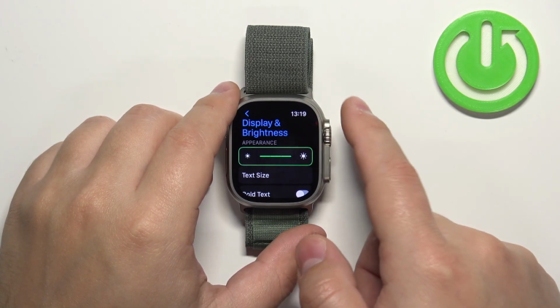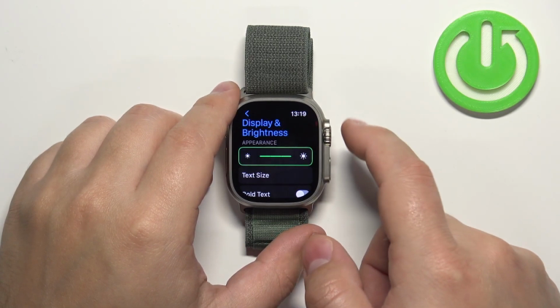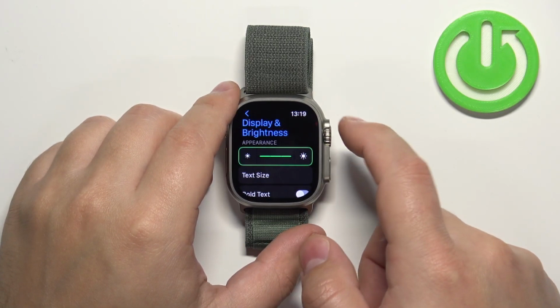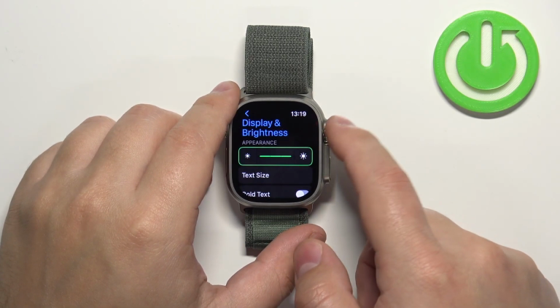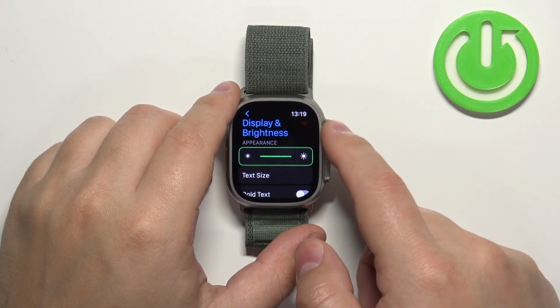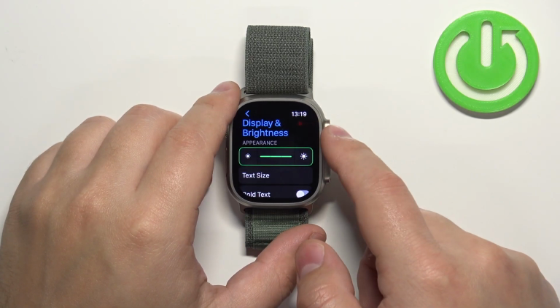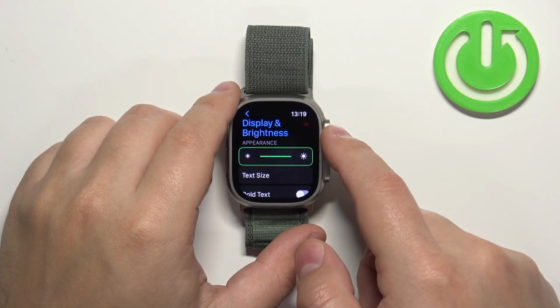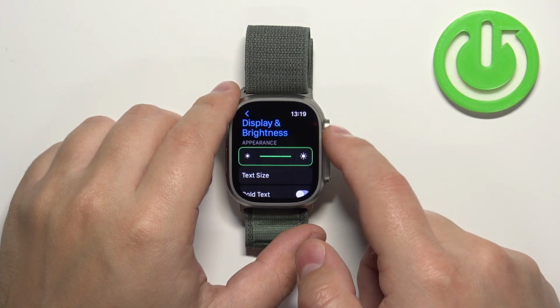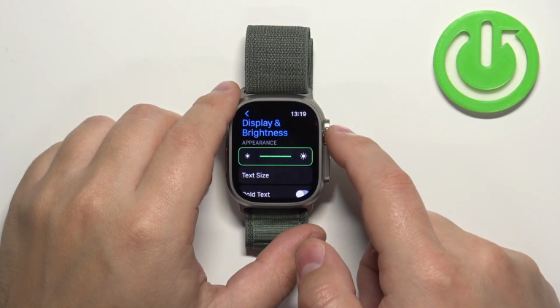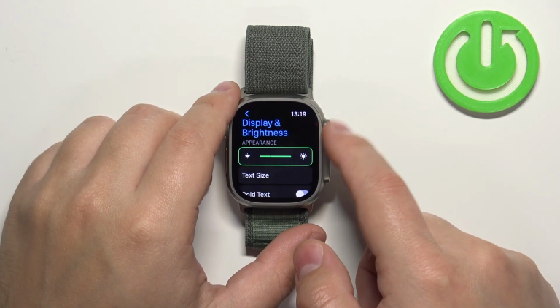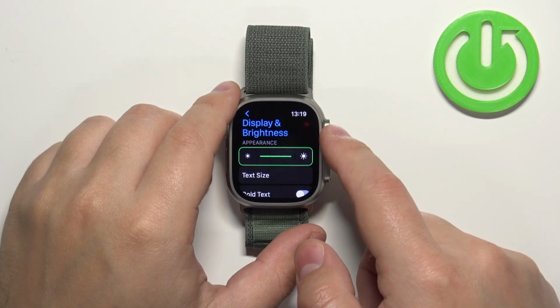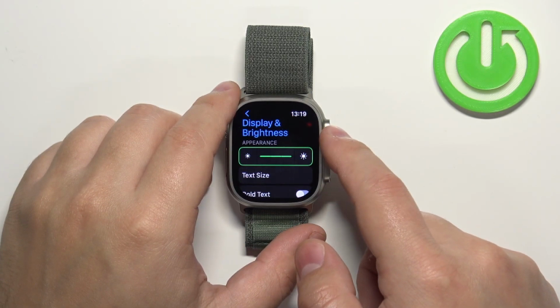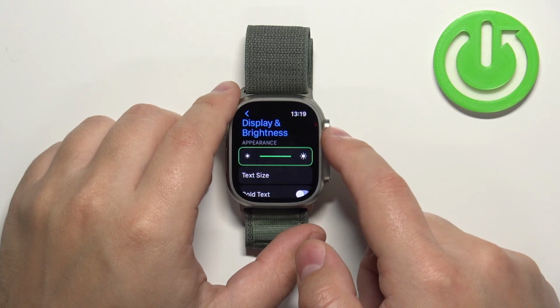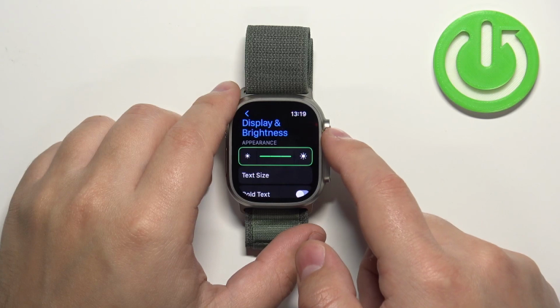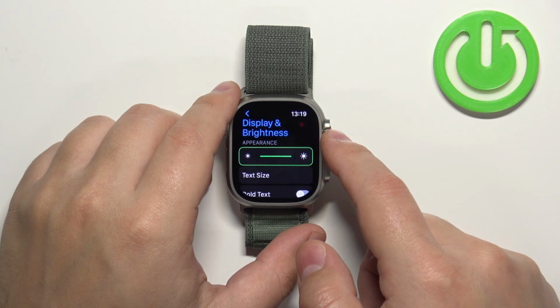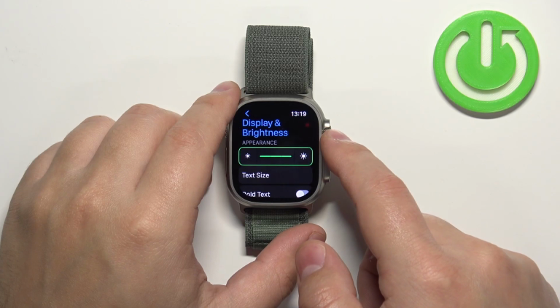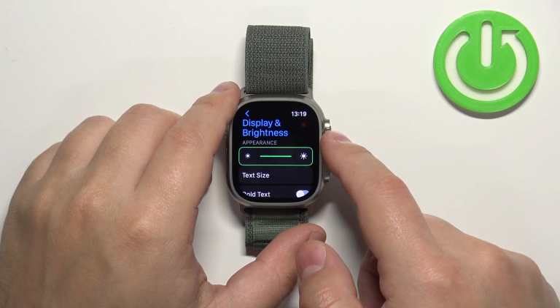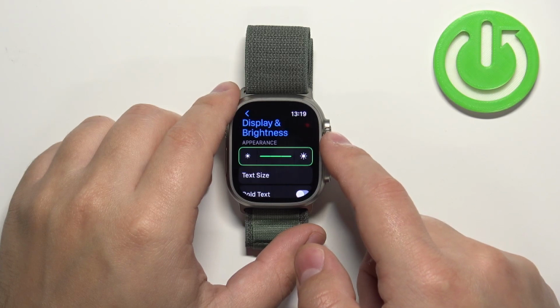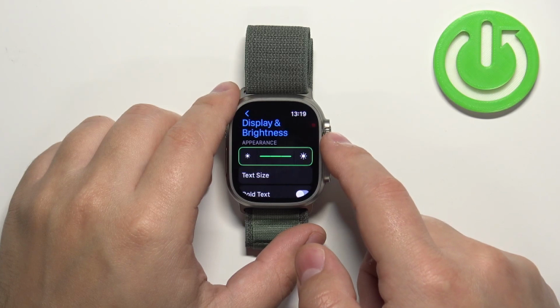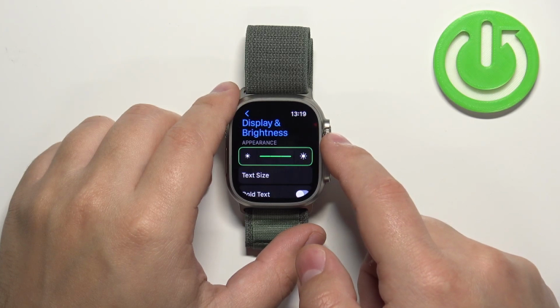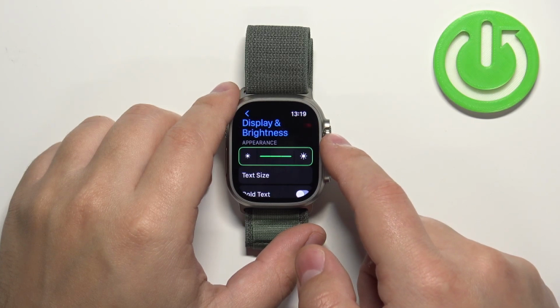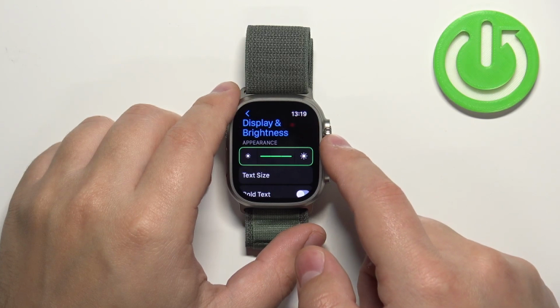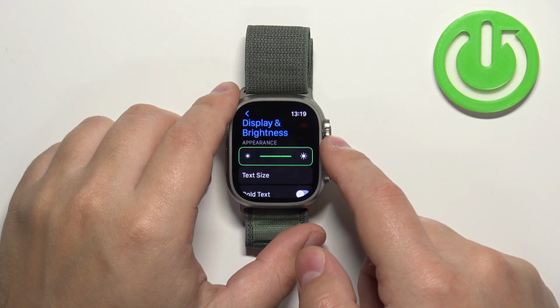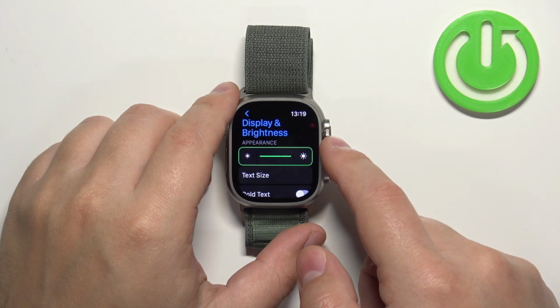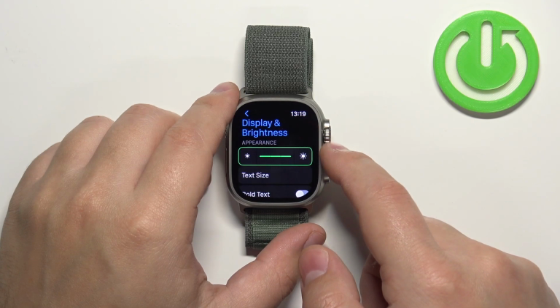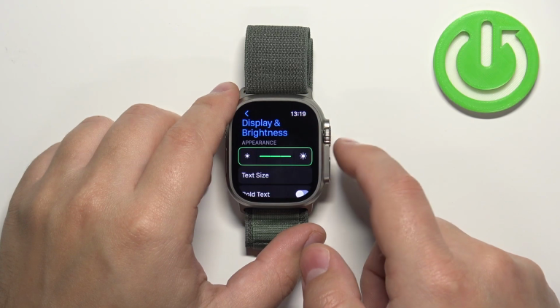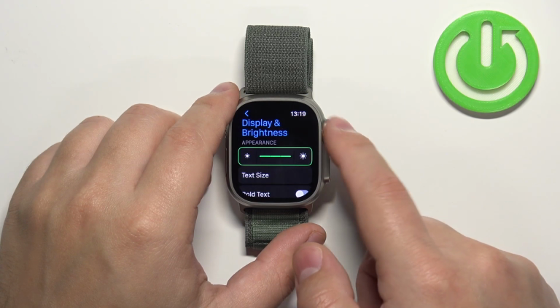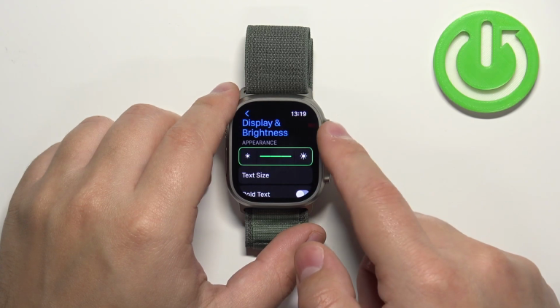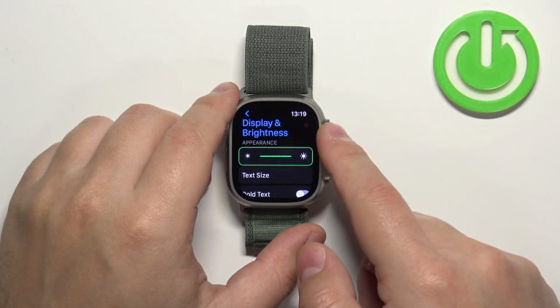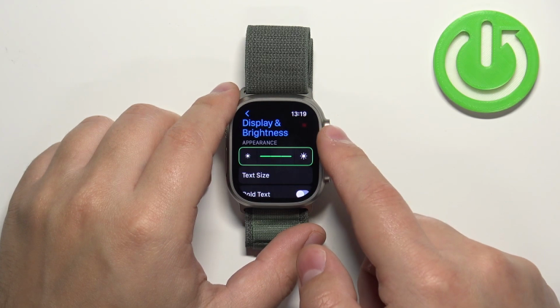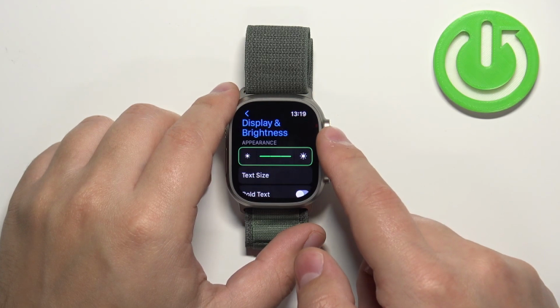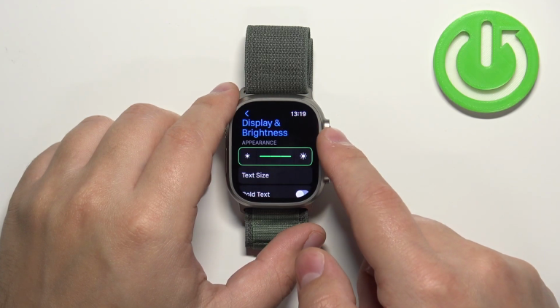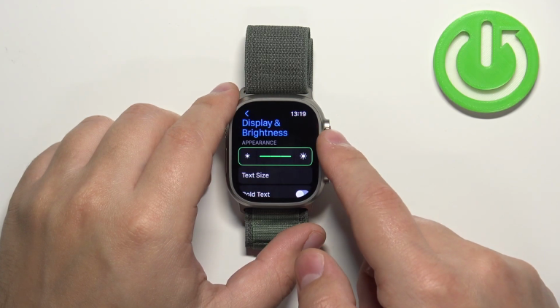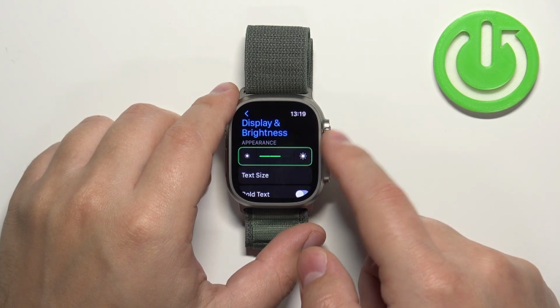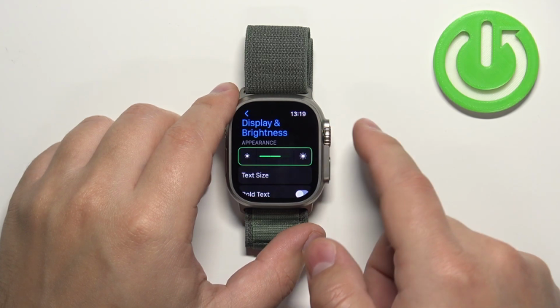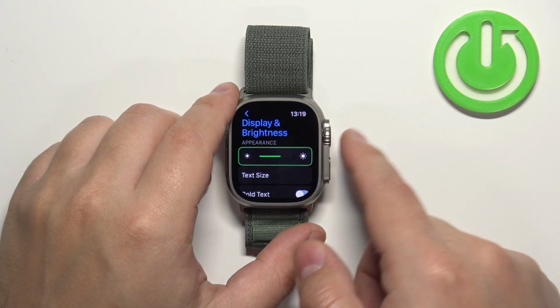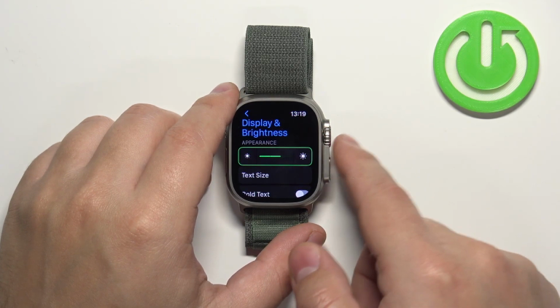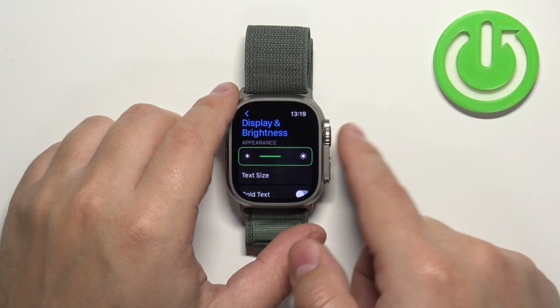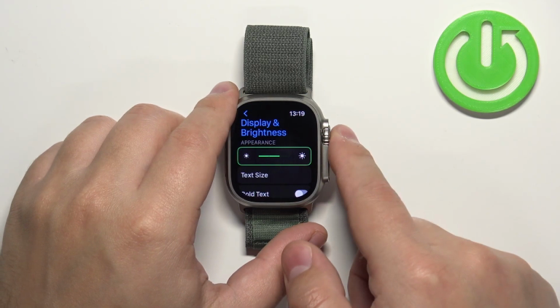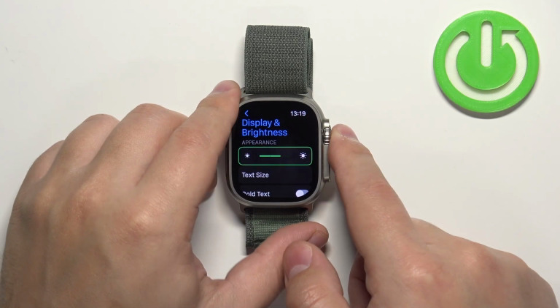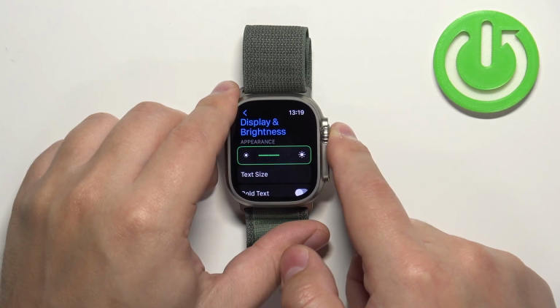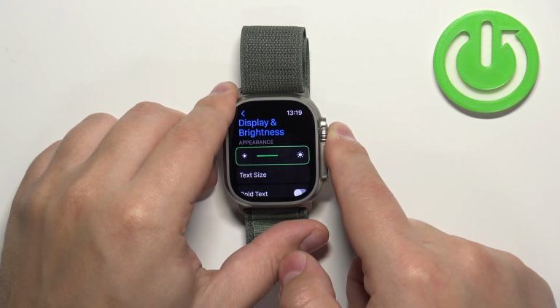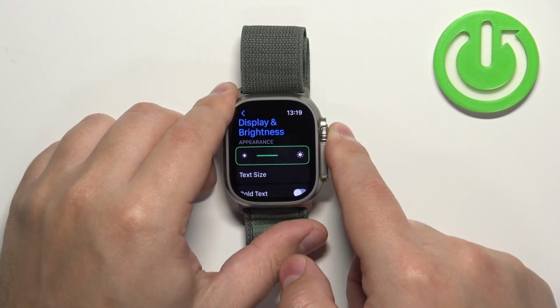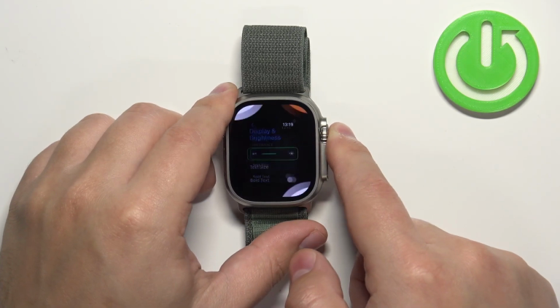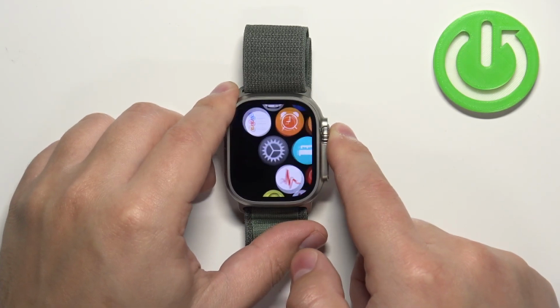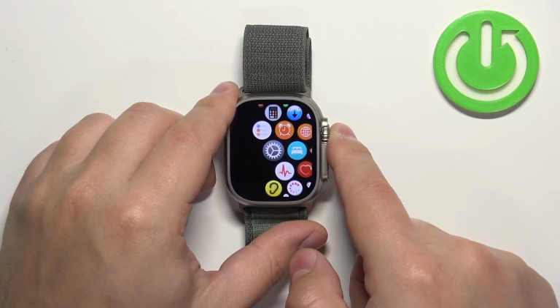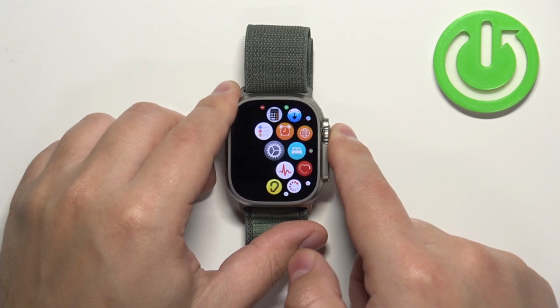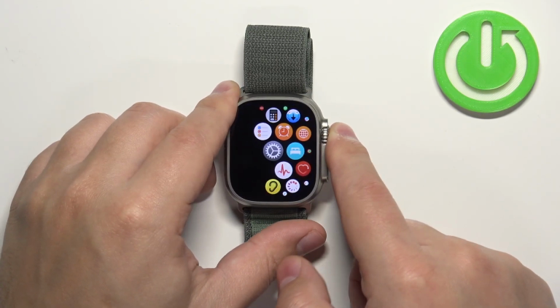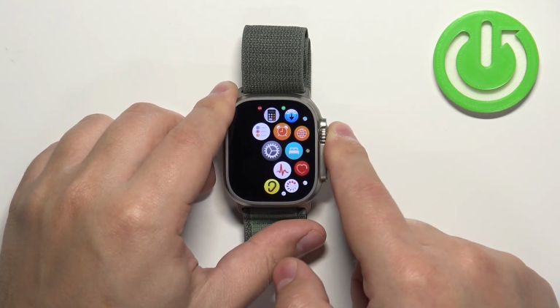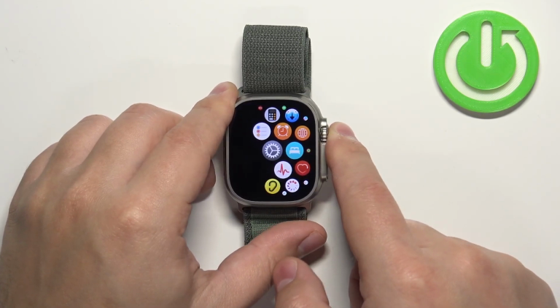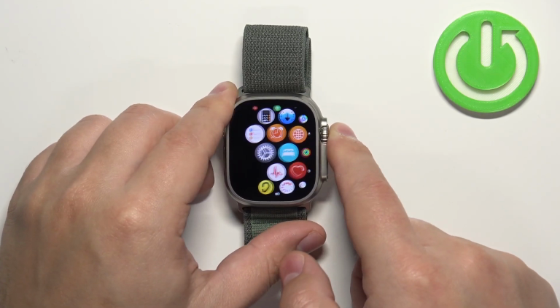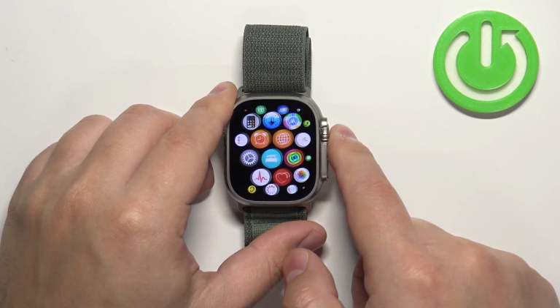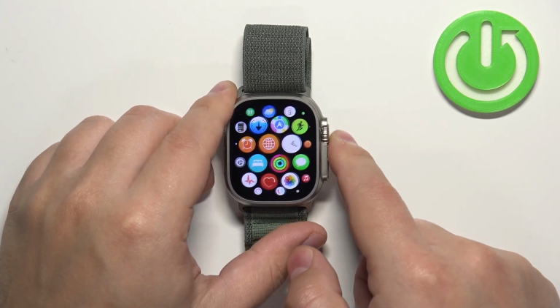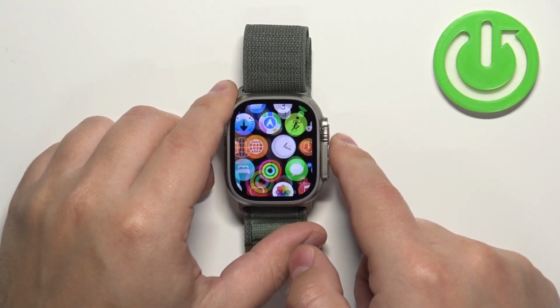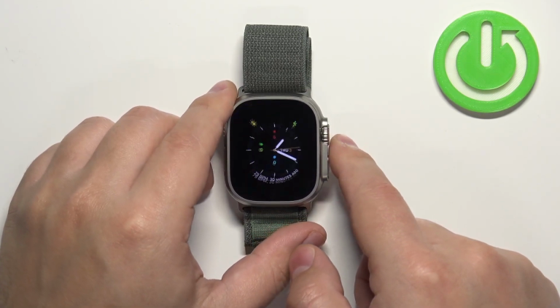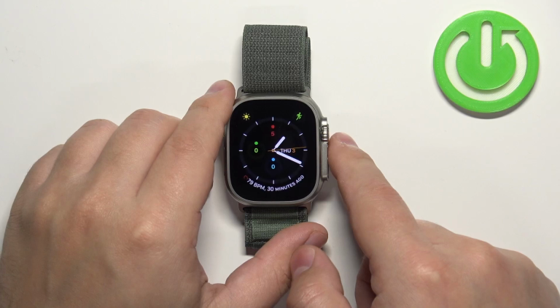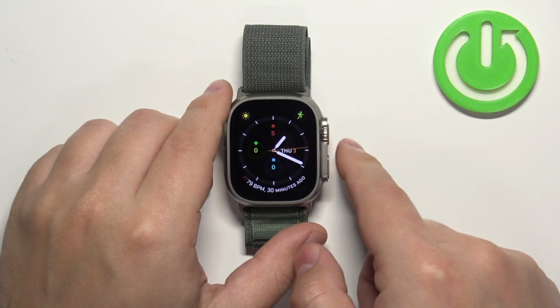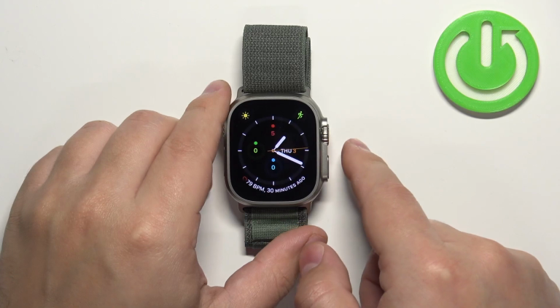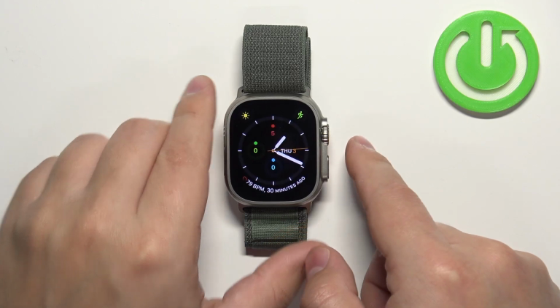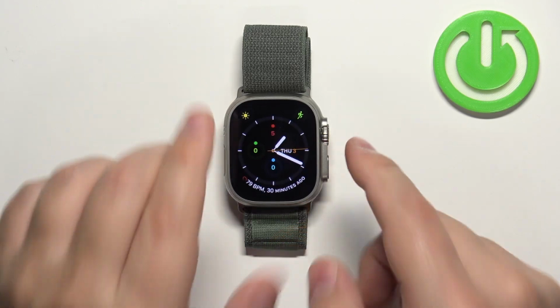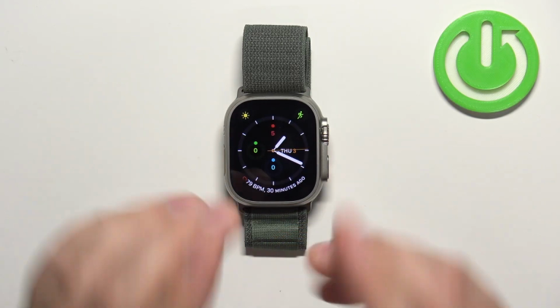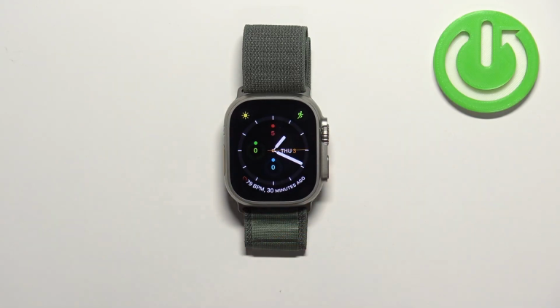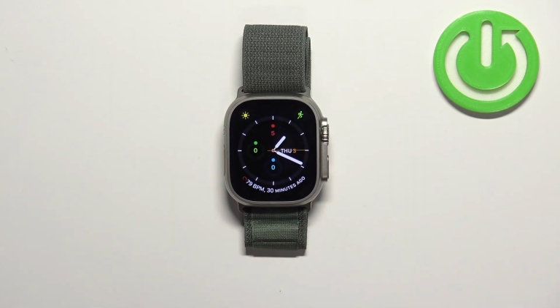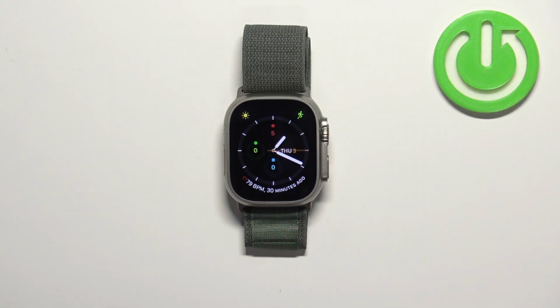Like that. And once you're done adjusting the brightness you can simply press the crown button a couple of times to go back to the watch face.